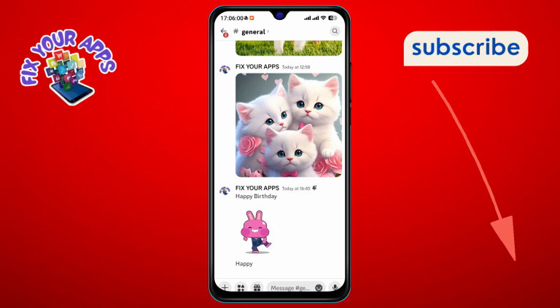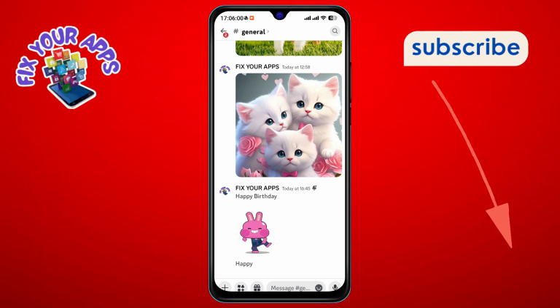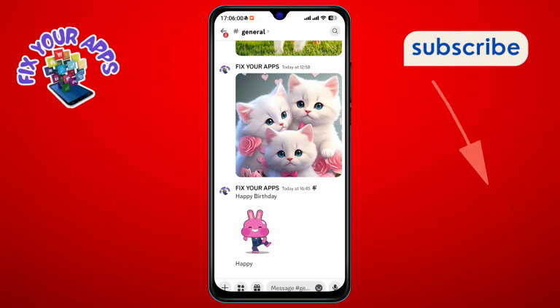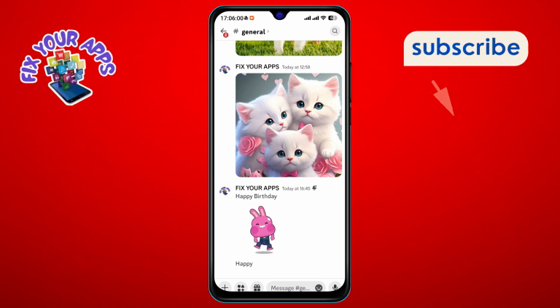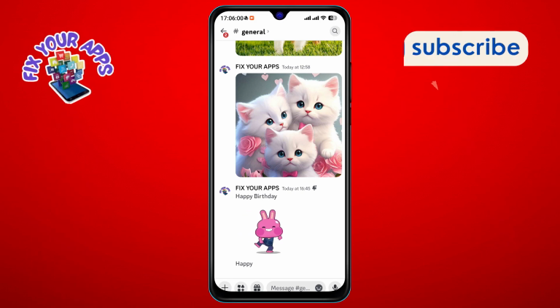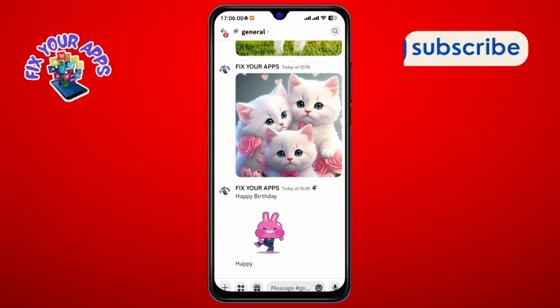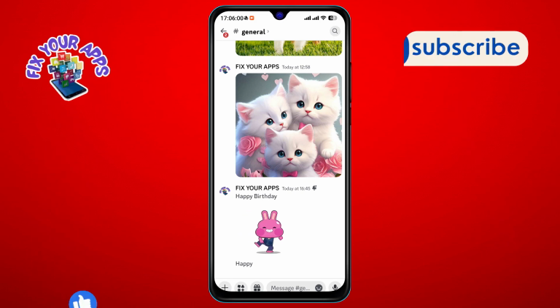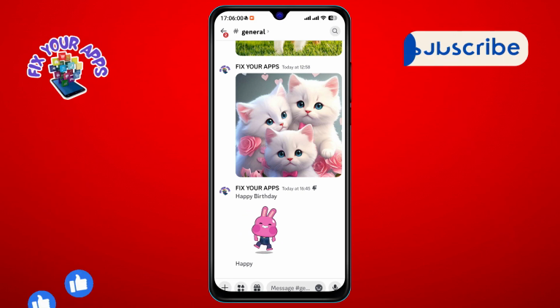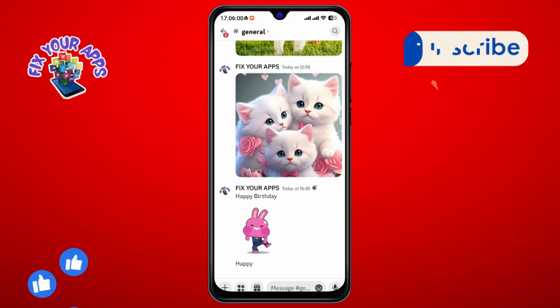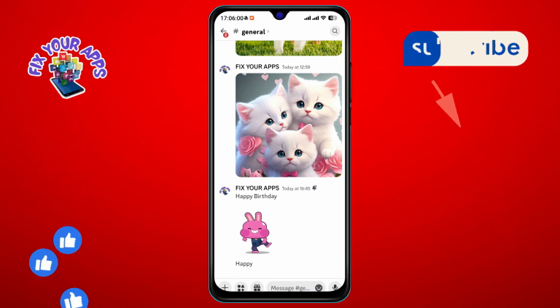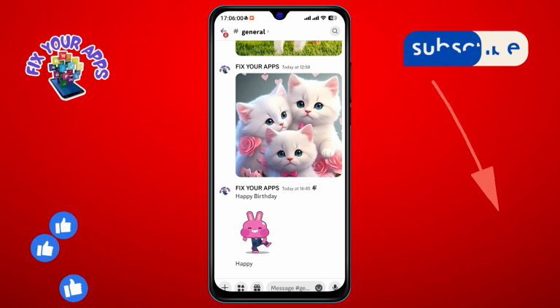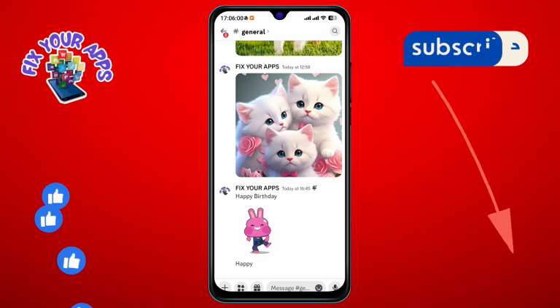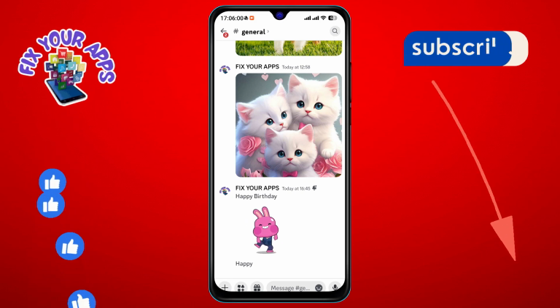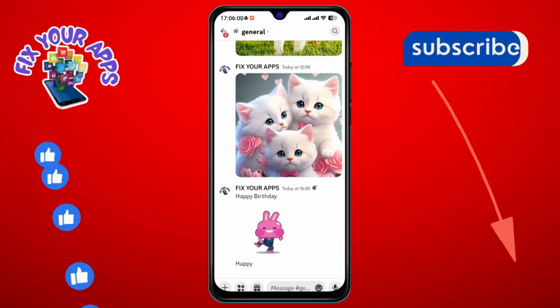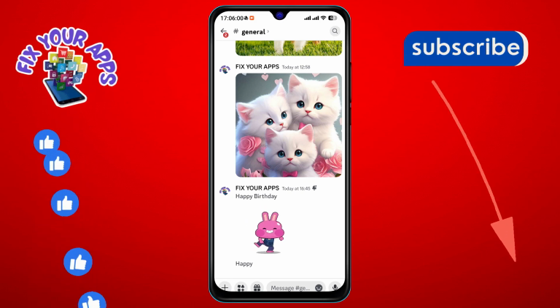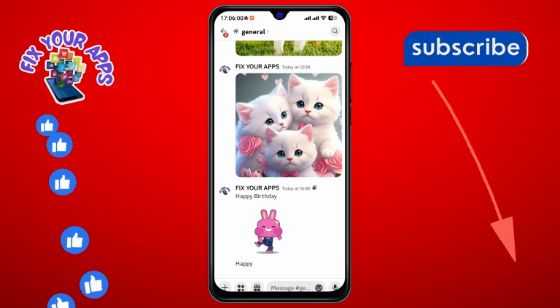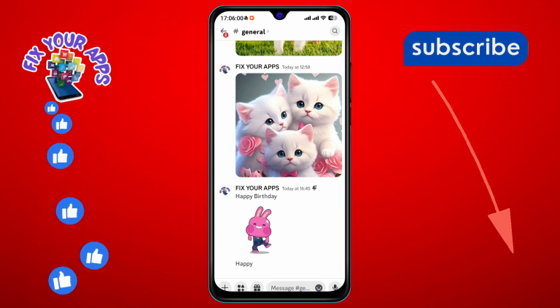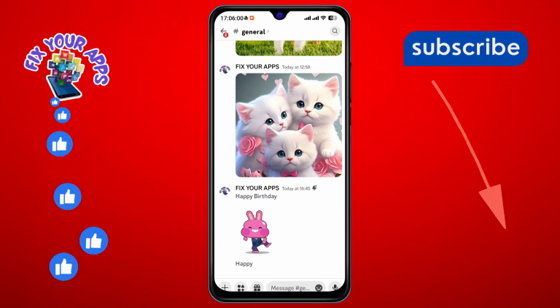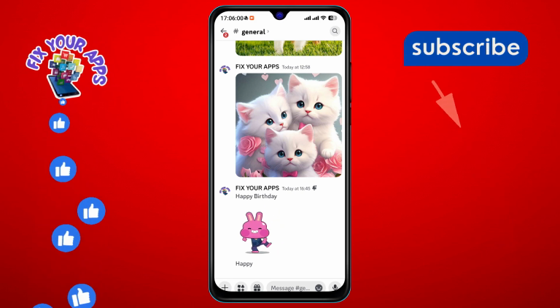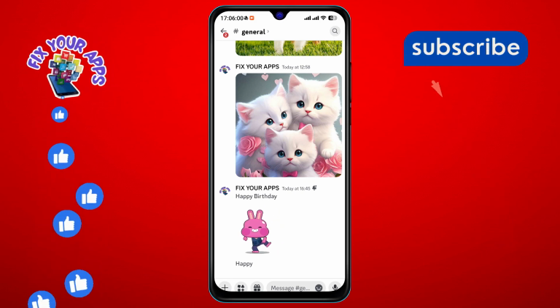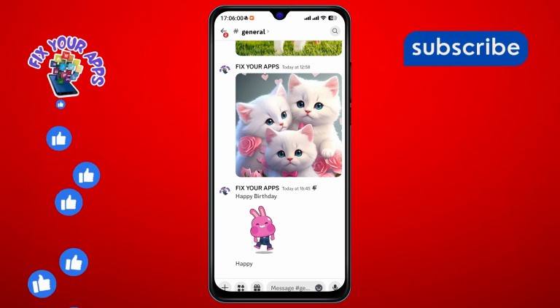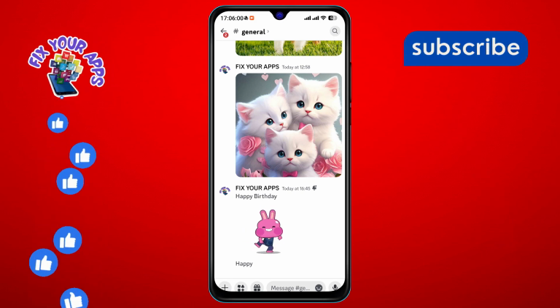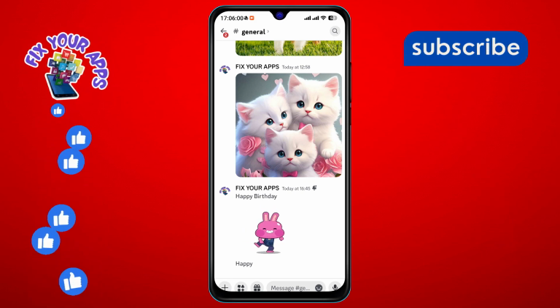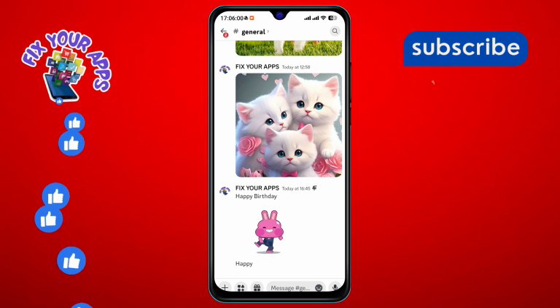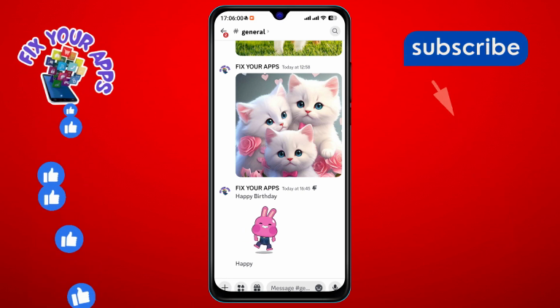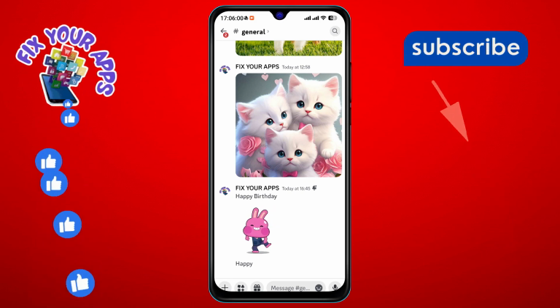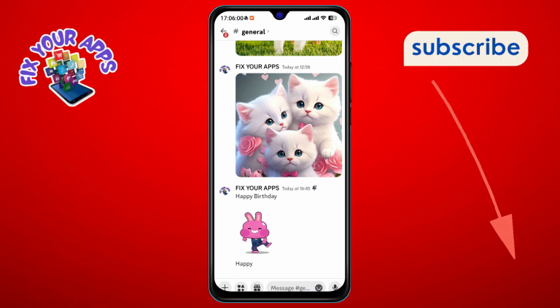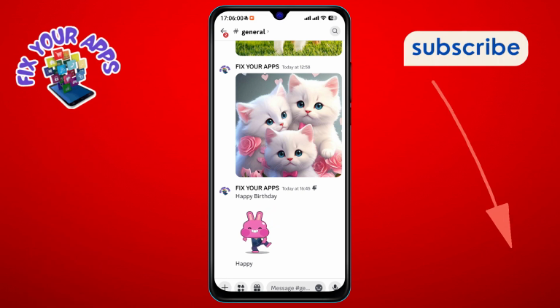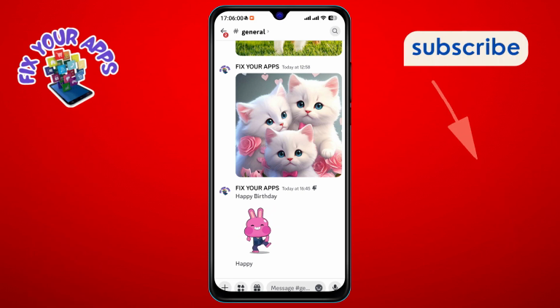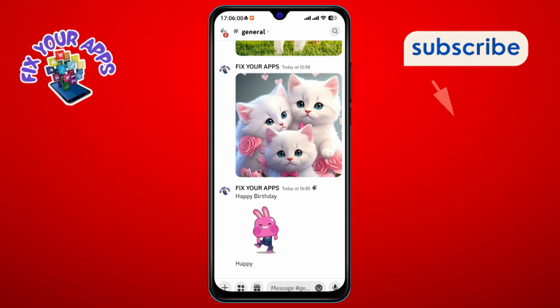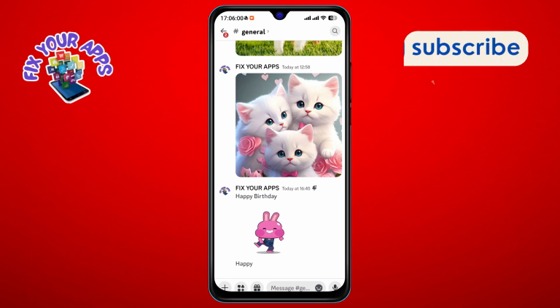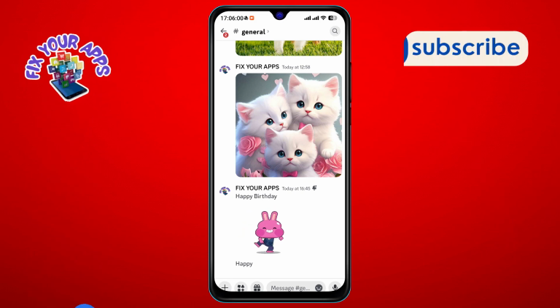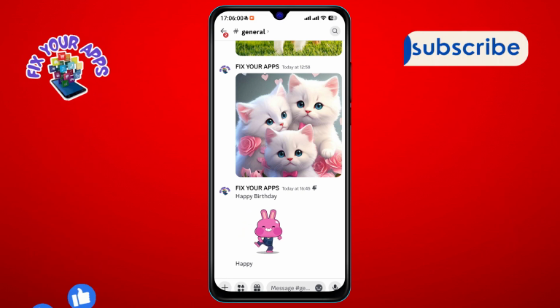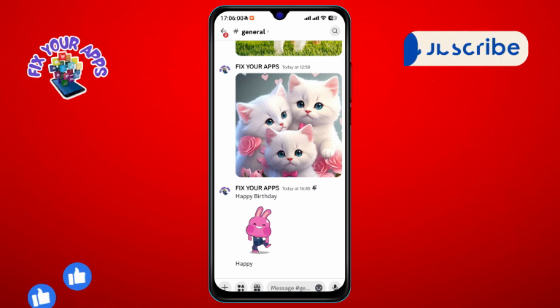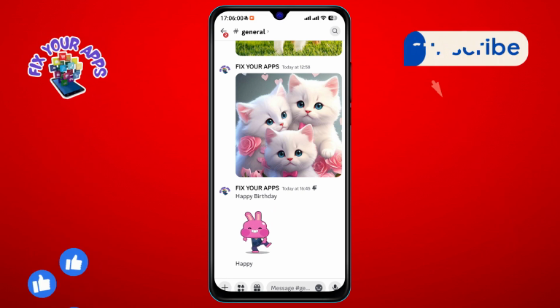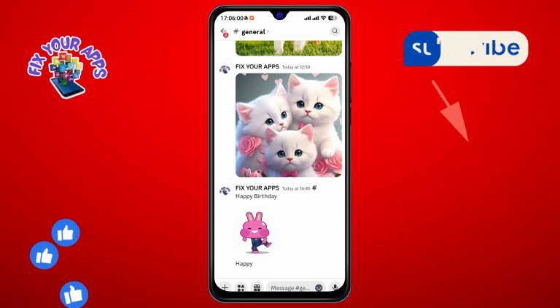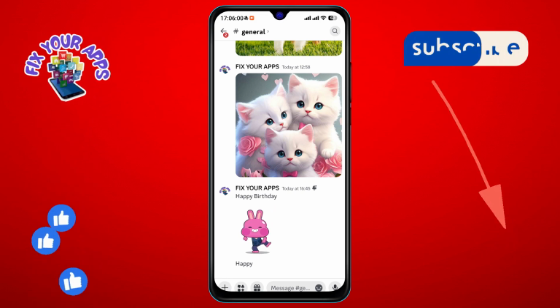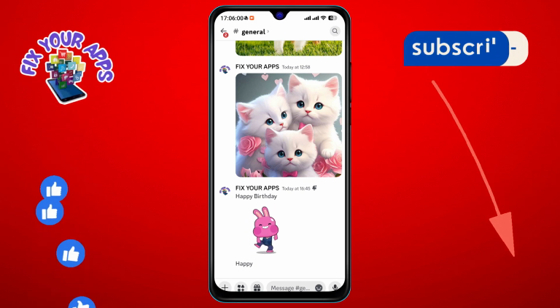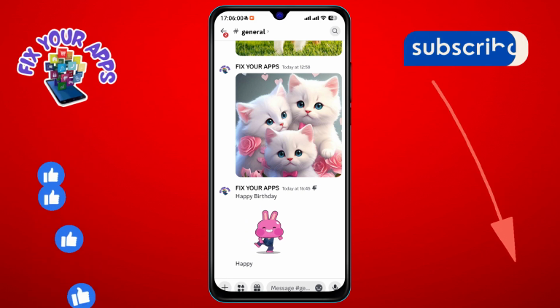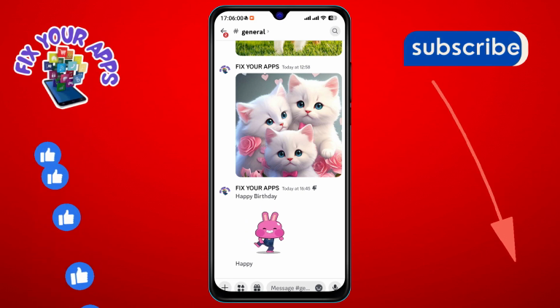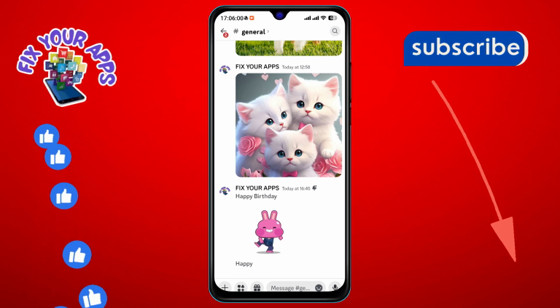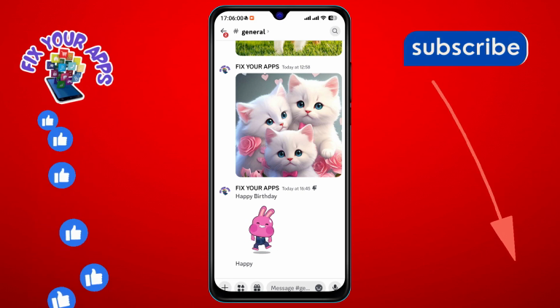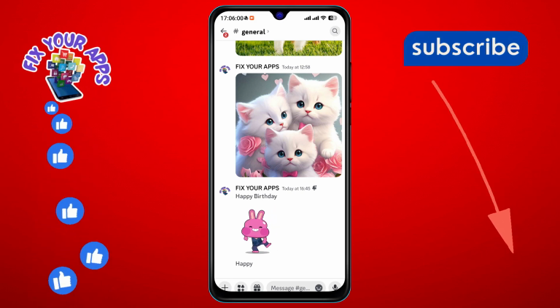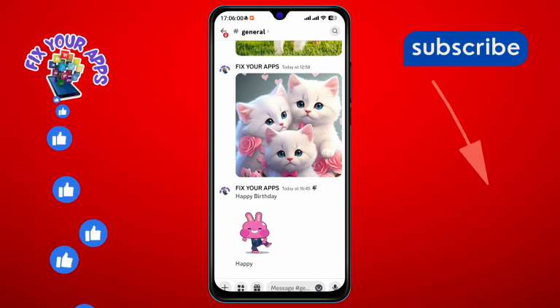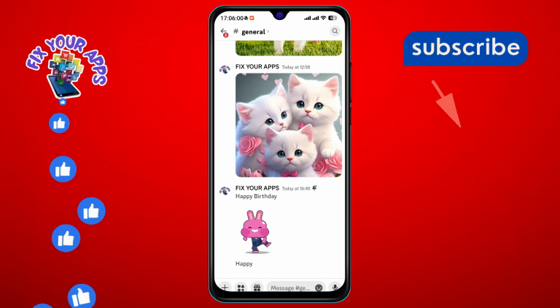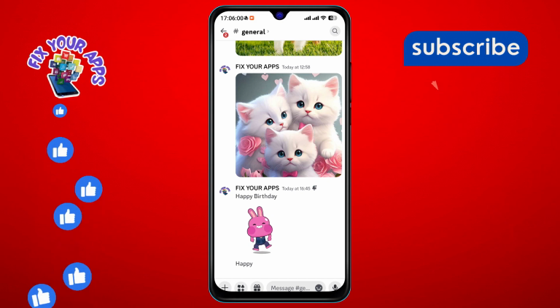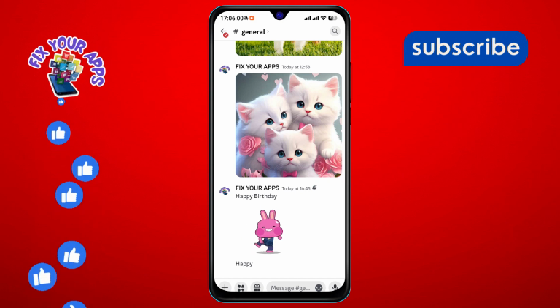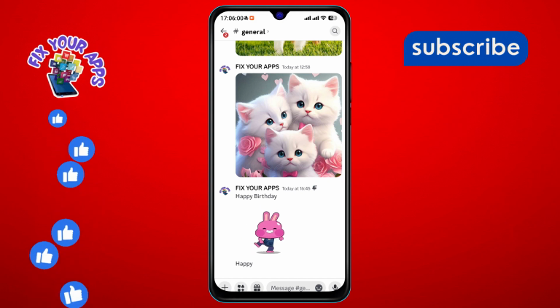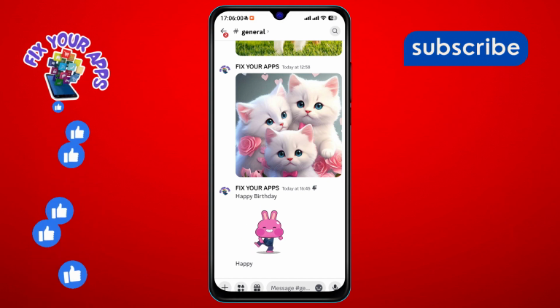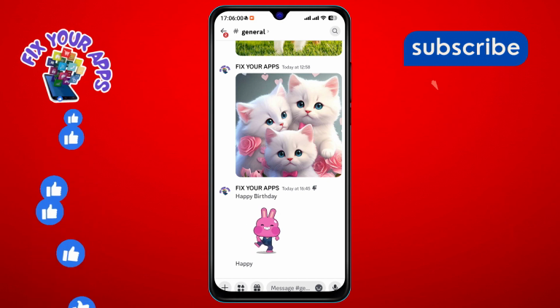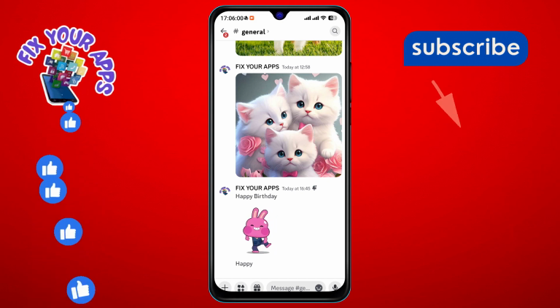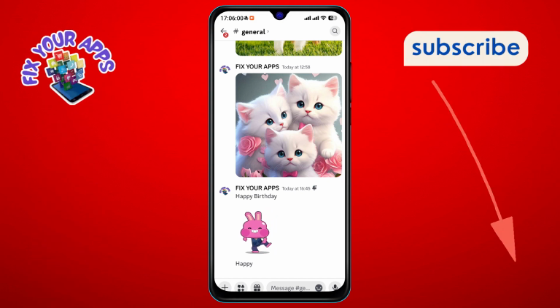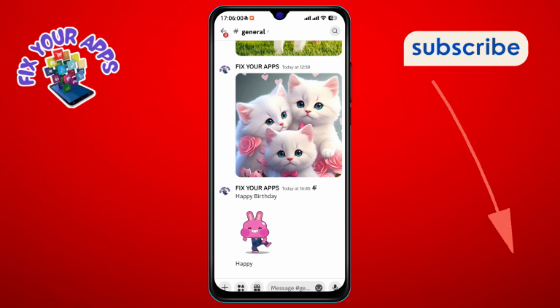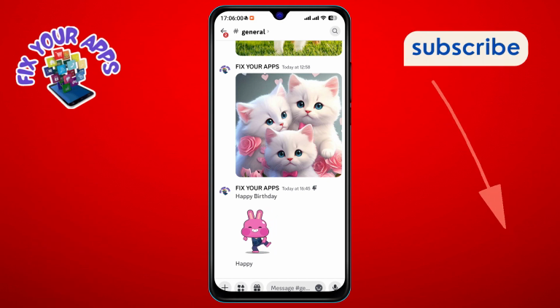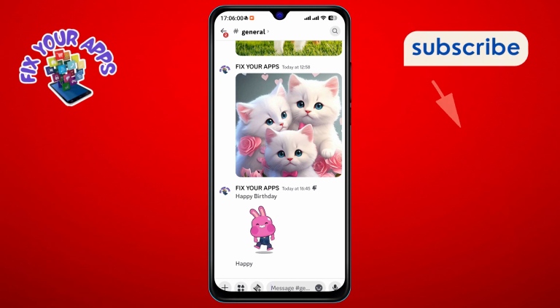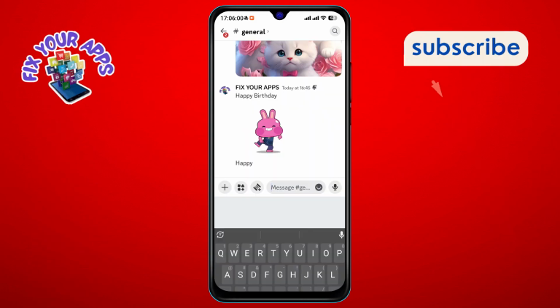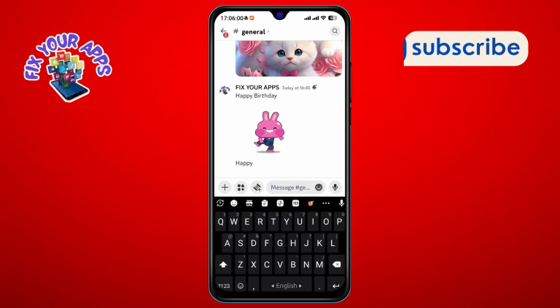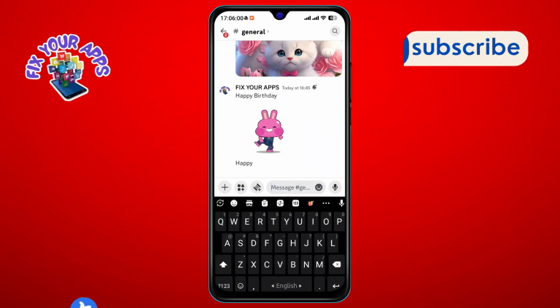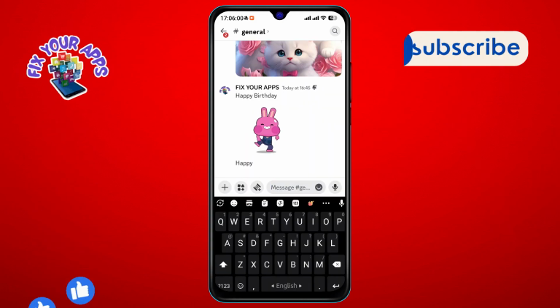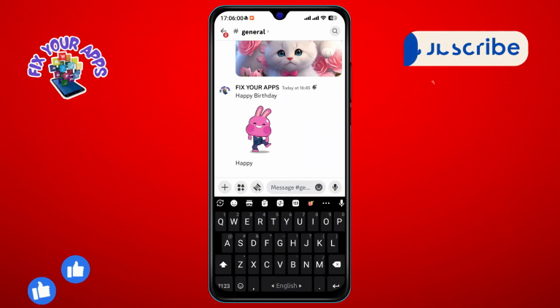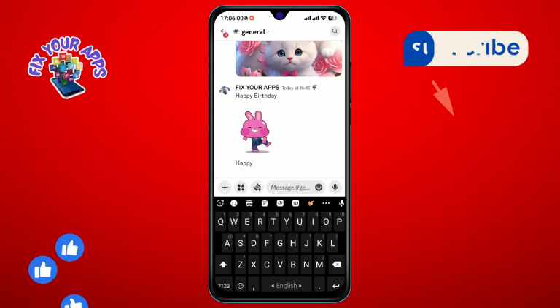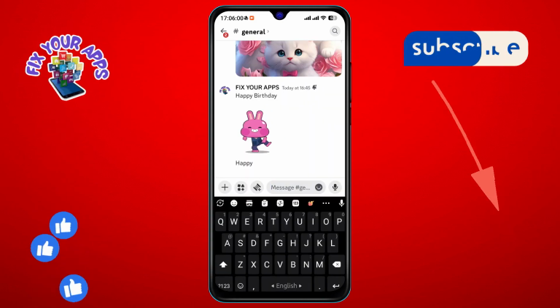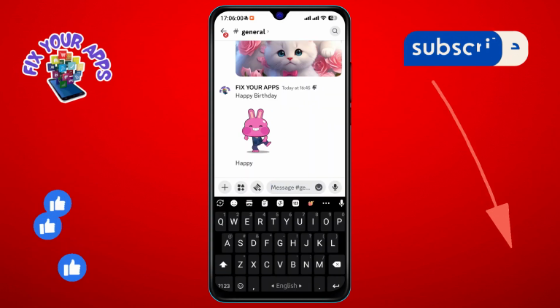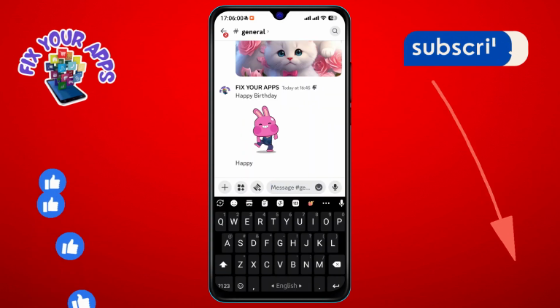Step 5. At the bottom of the screen, you'll see the message input area. Tap on it to start composing your message.